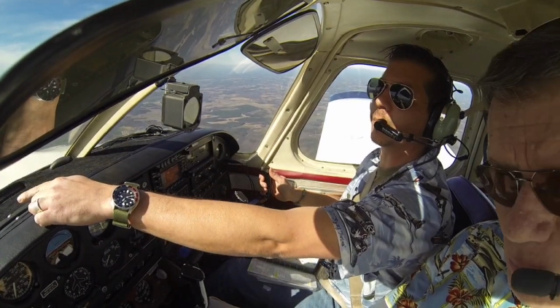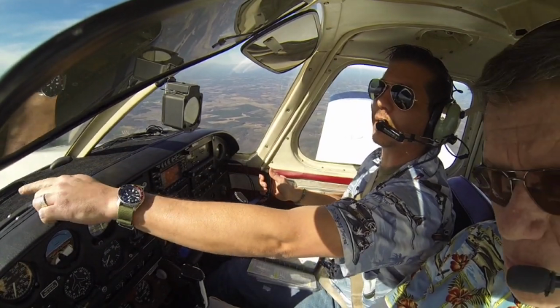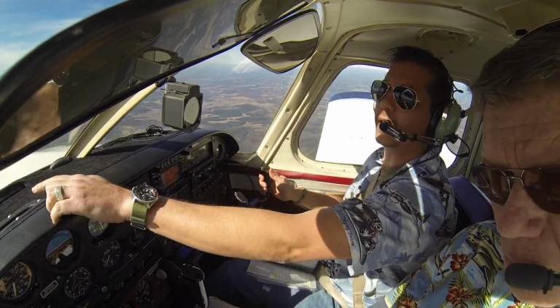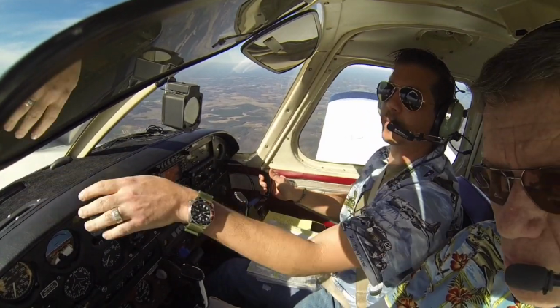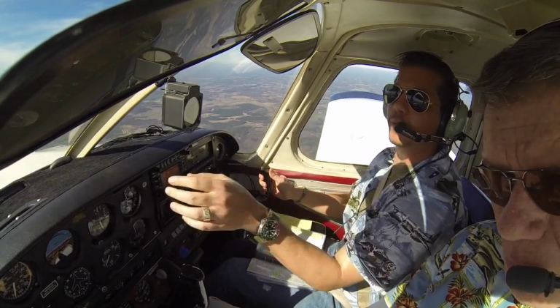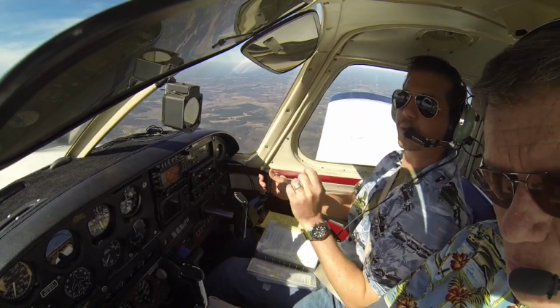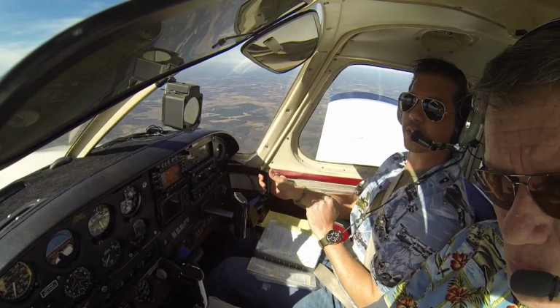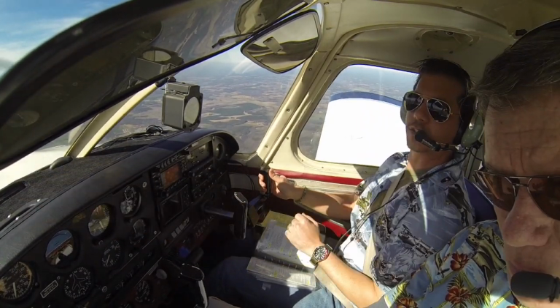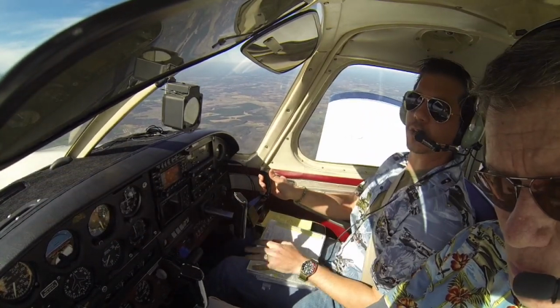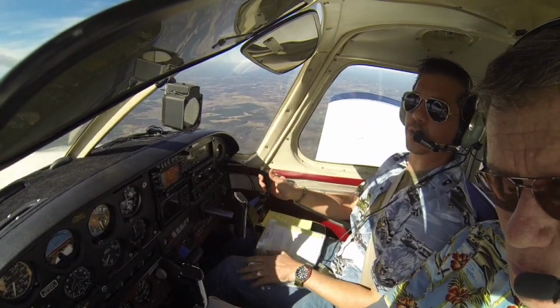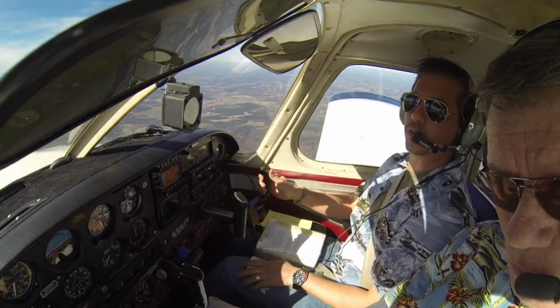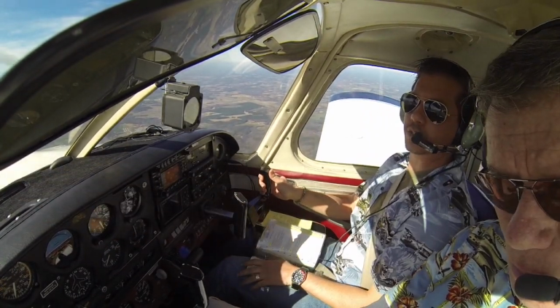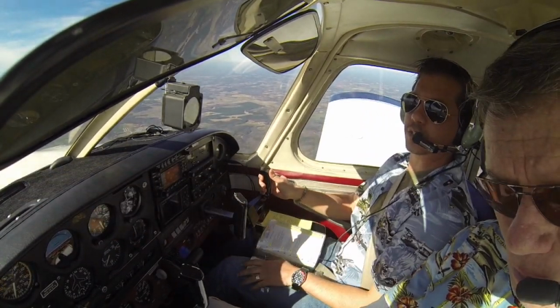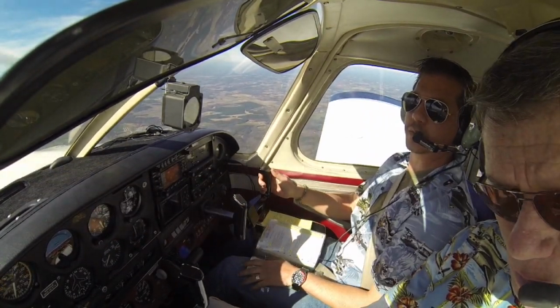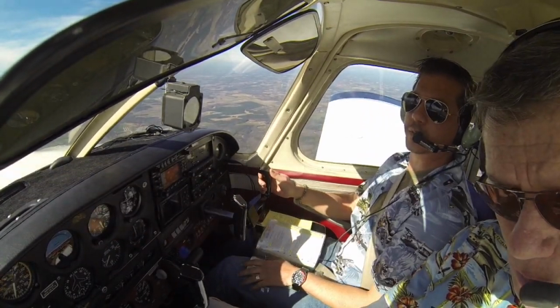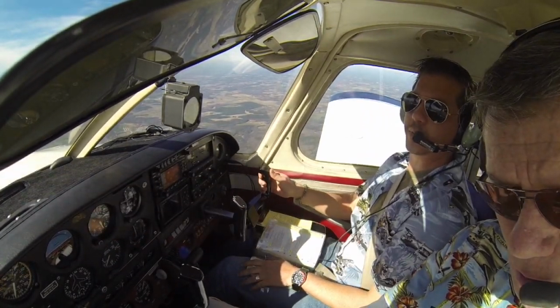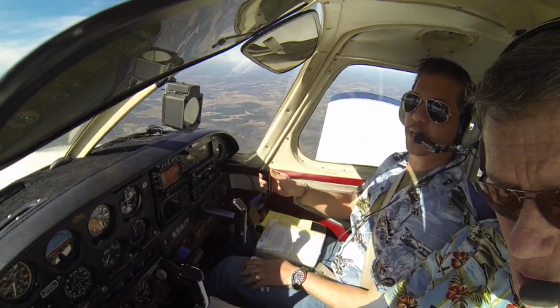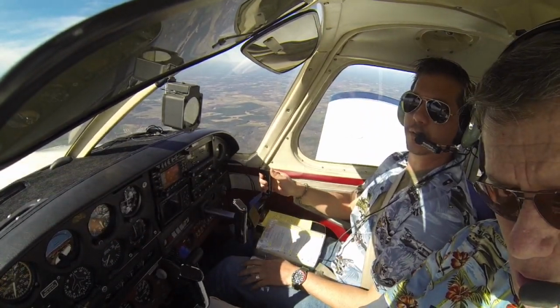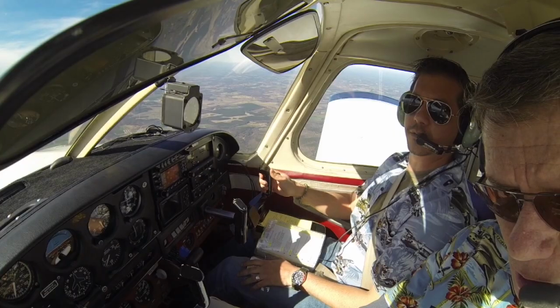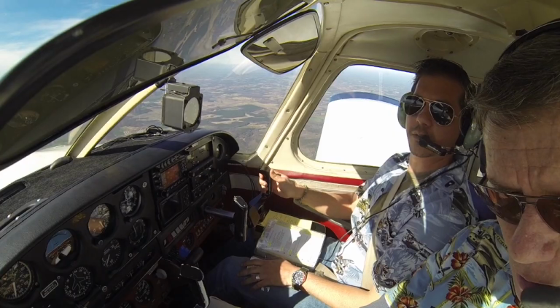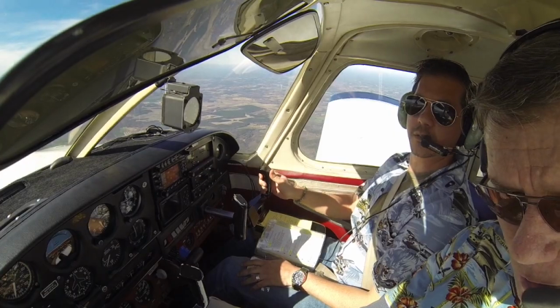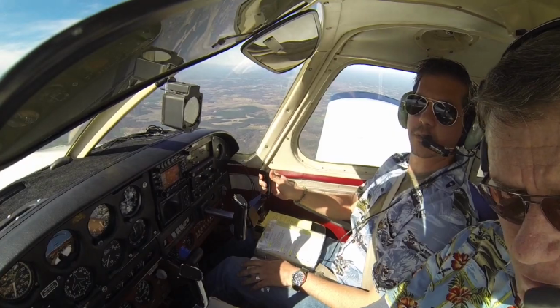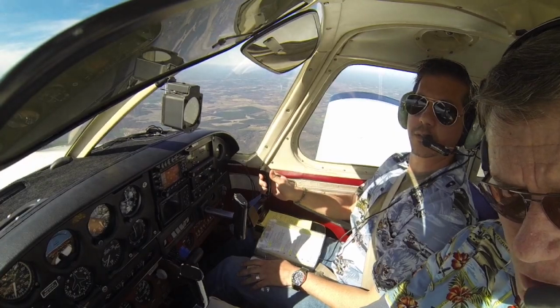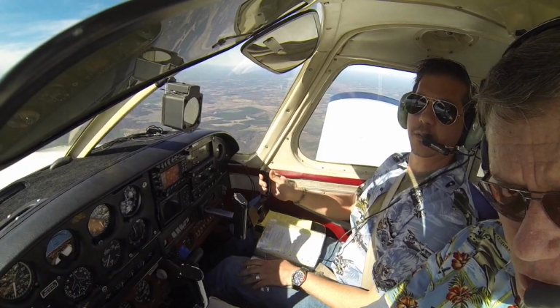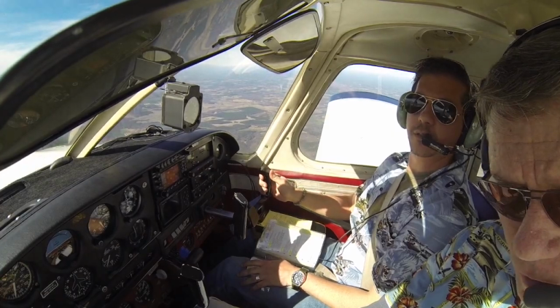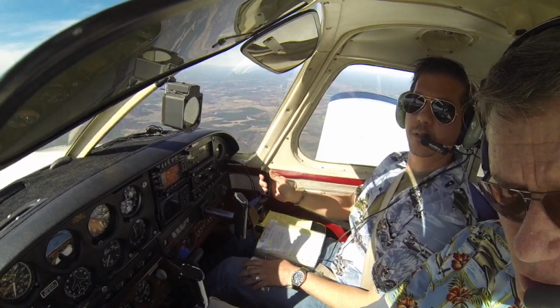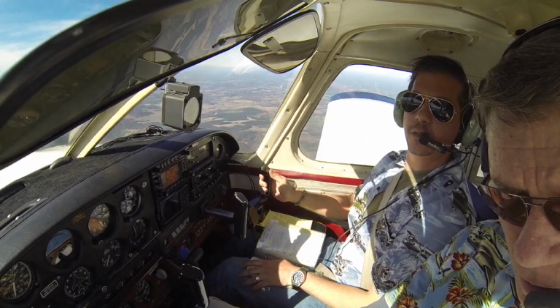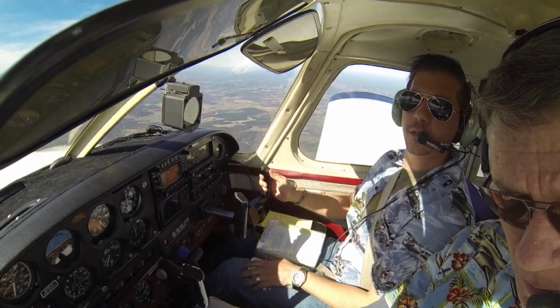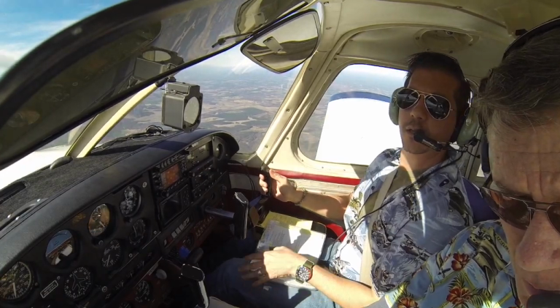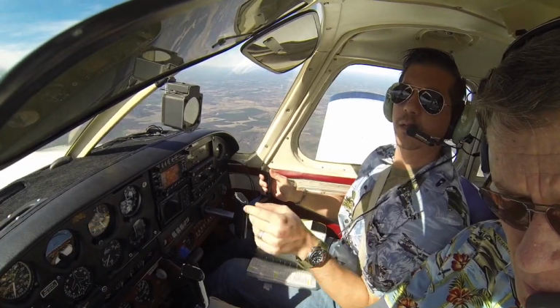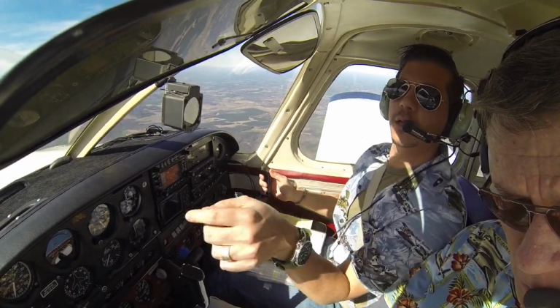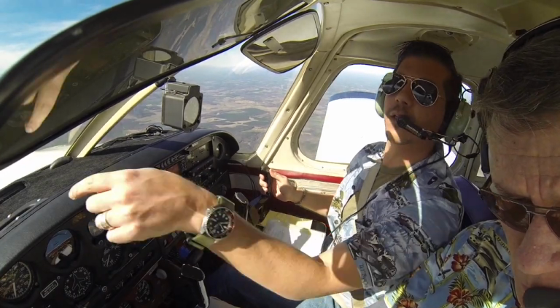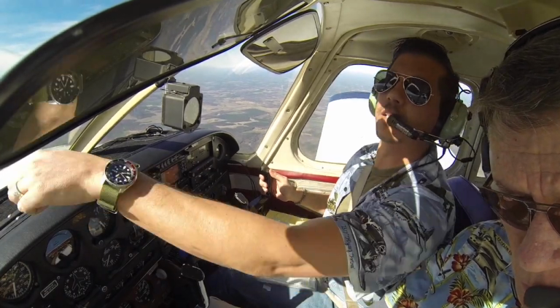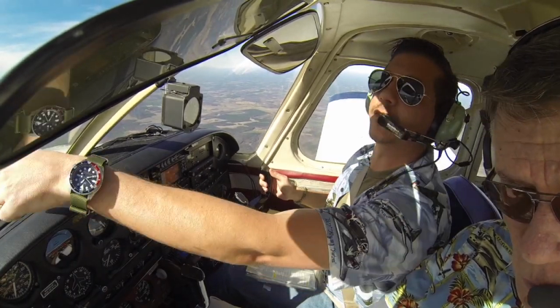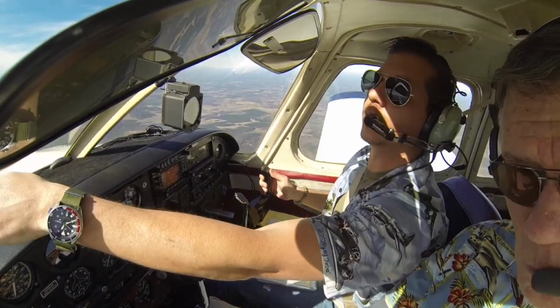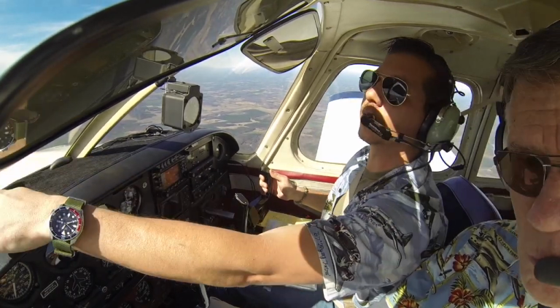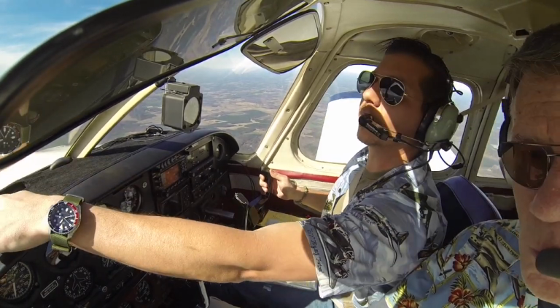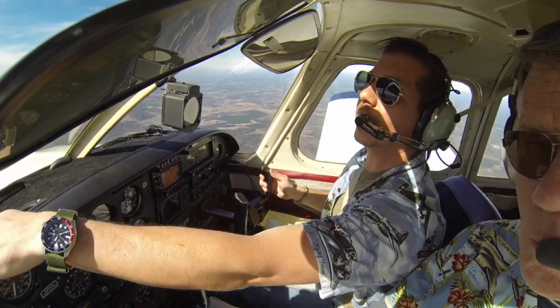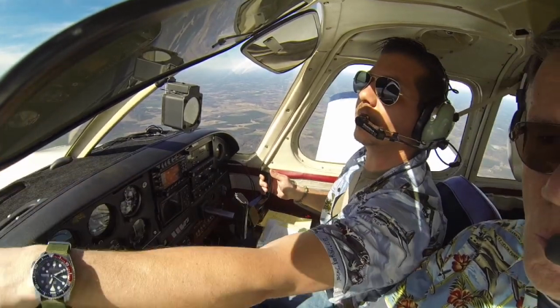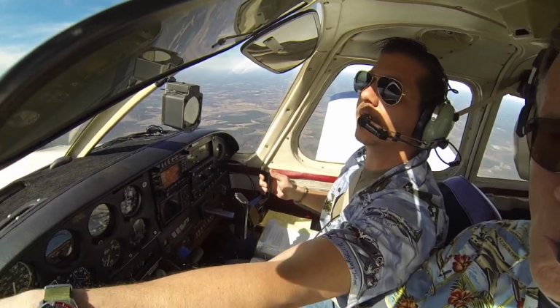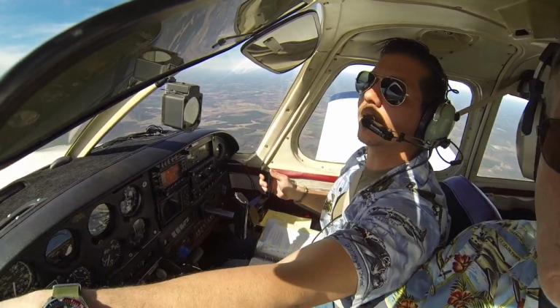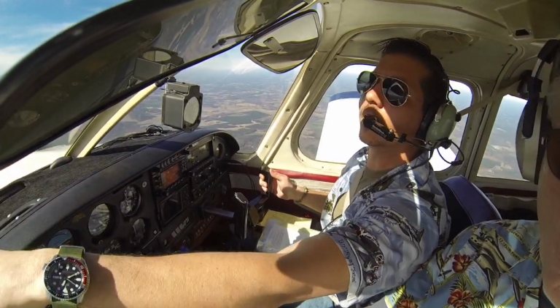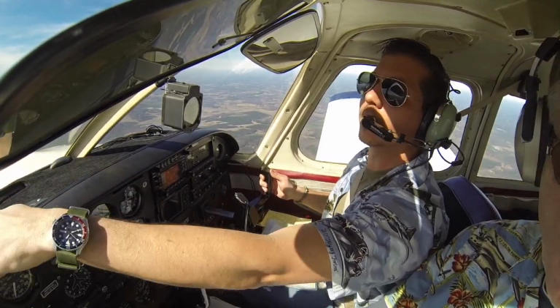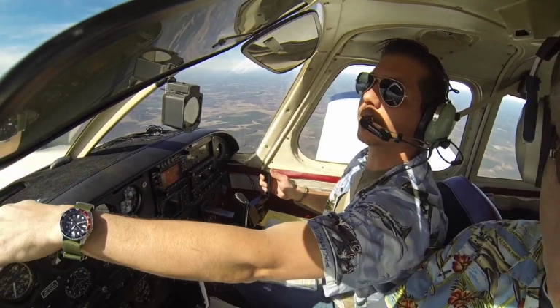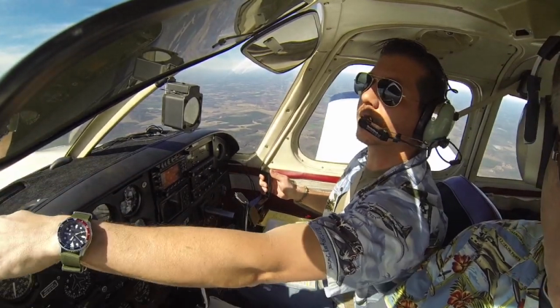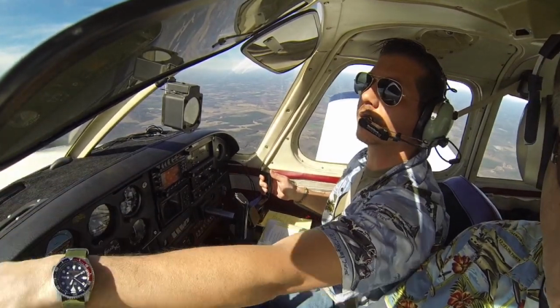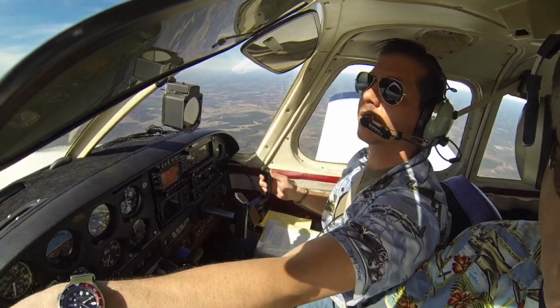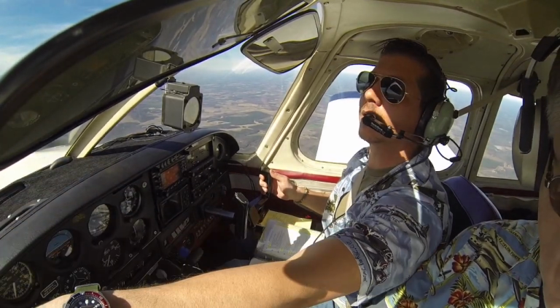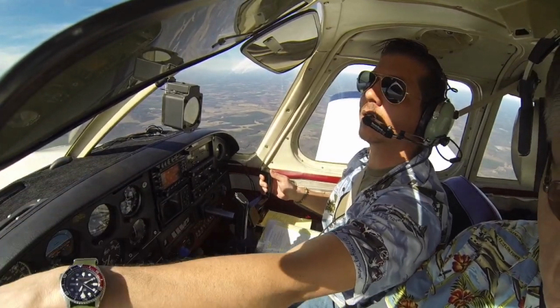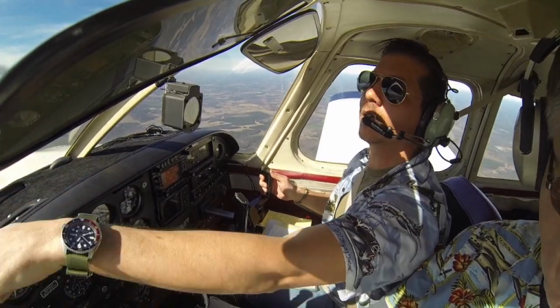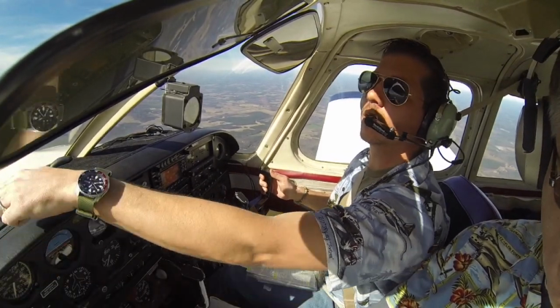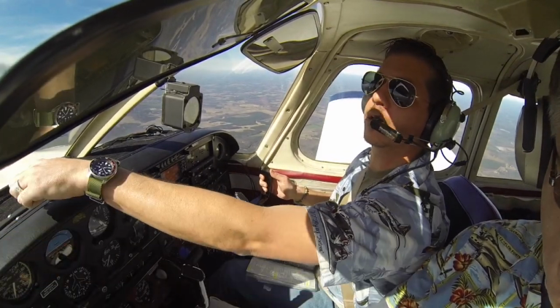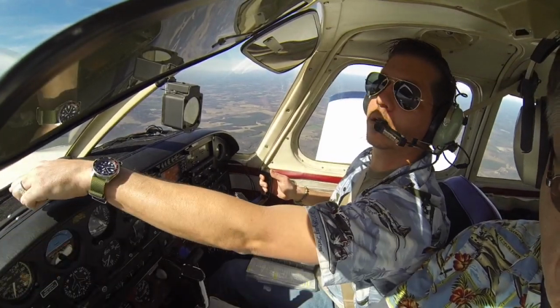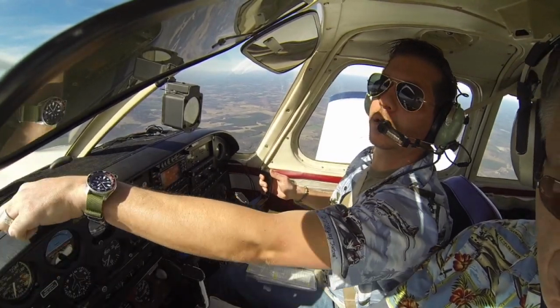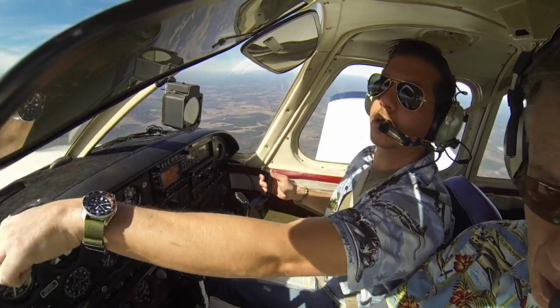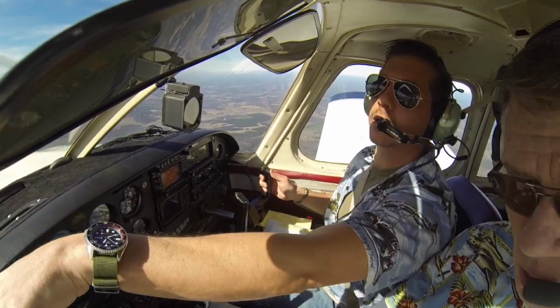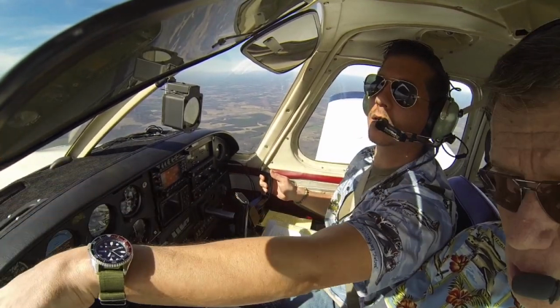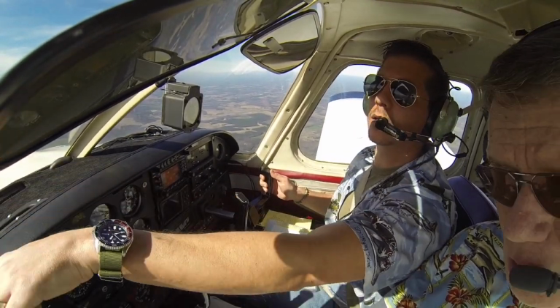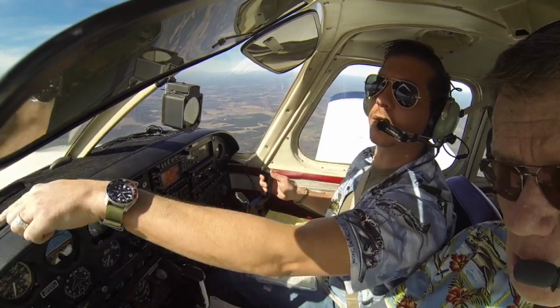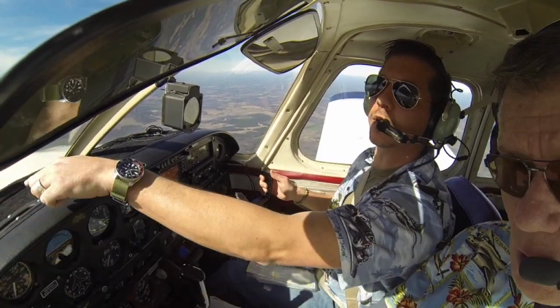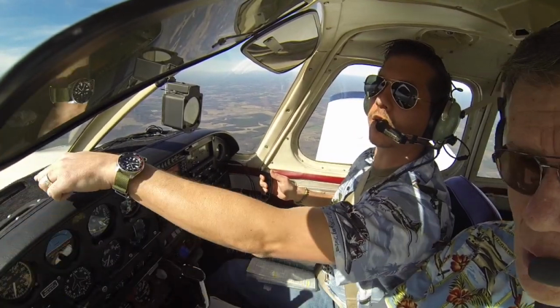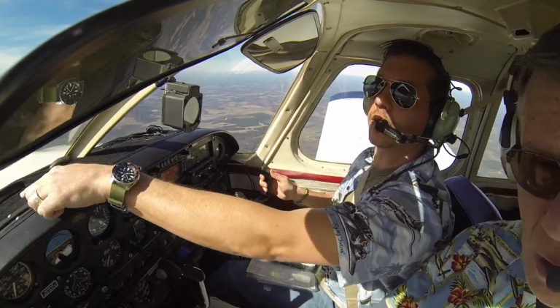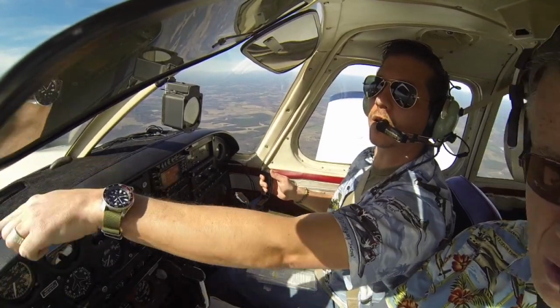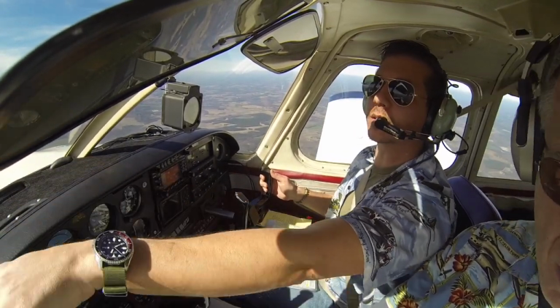I'm going to go out of beam, then we're going to start our steep spiral. Field over there? This field right here. Coming across.